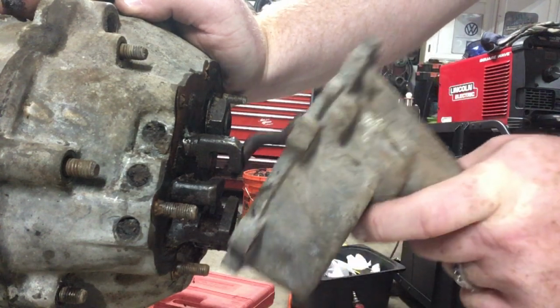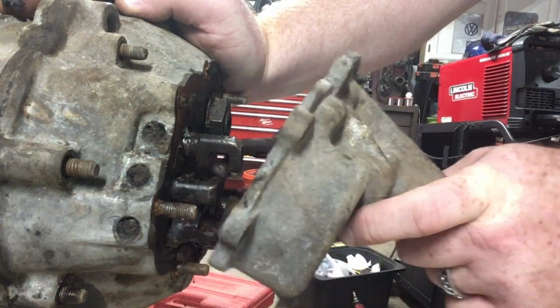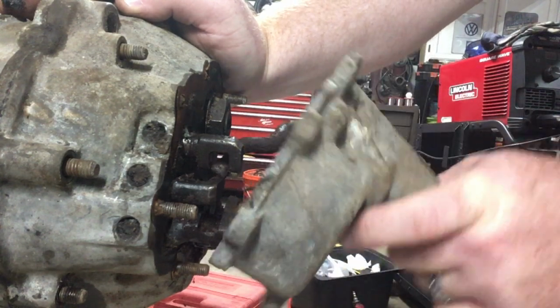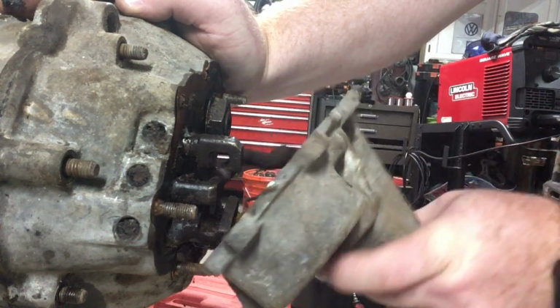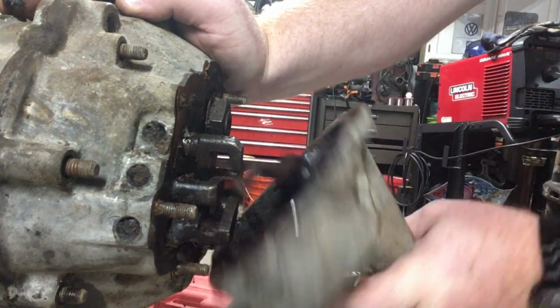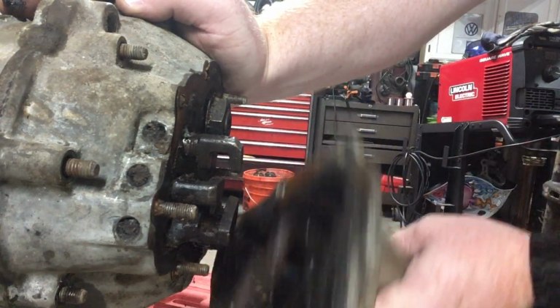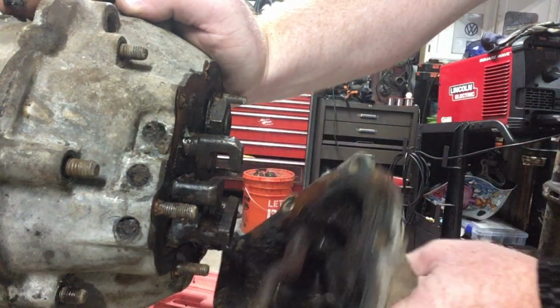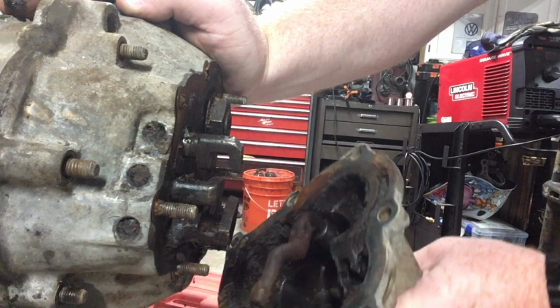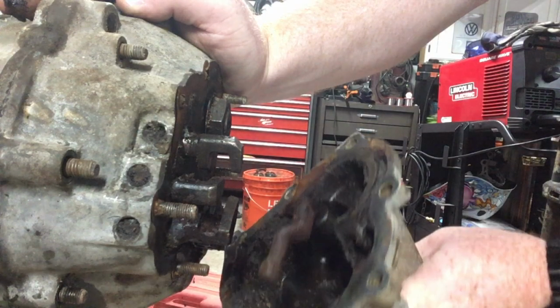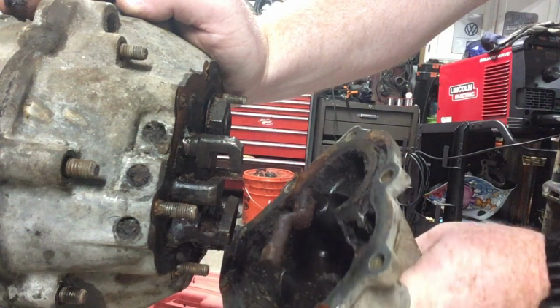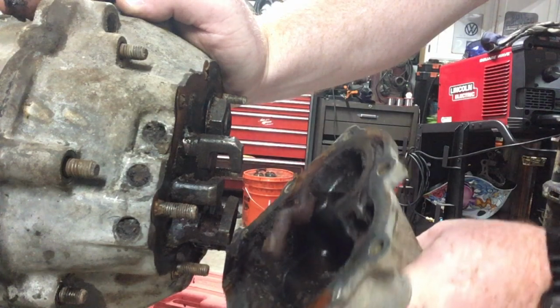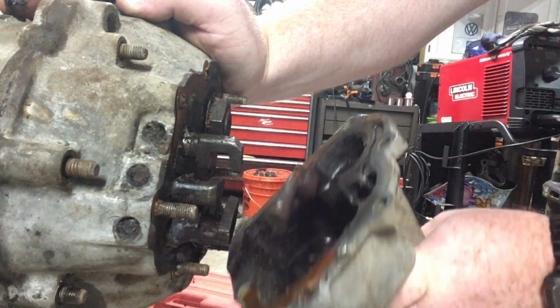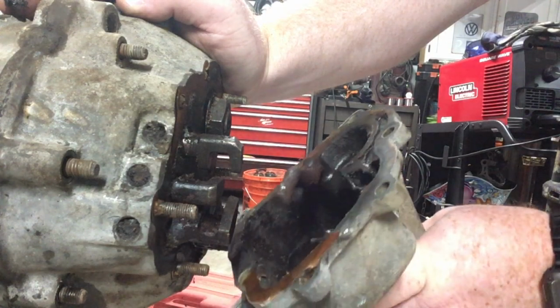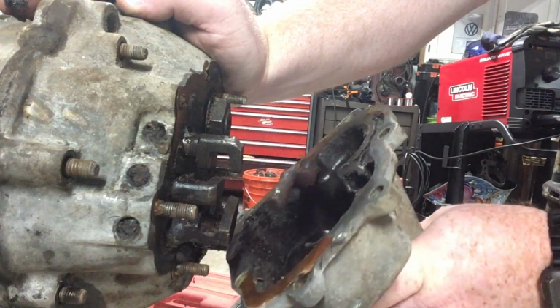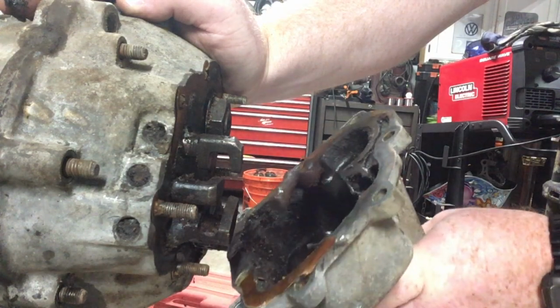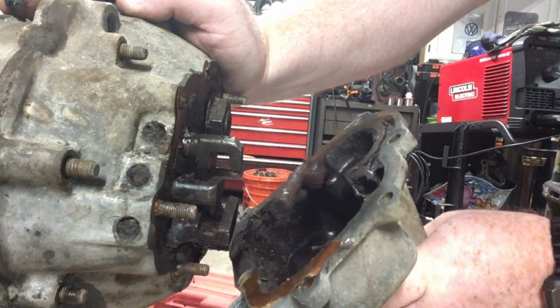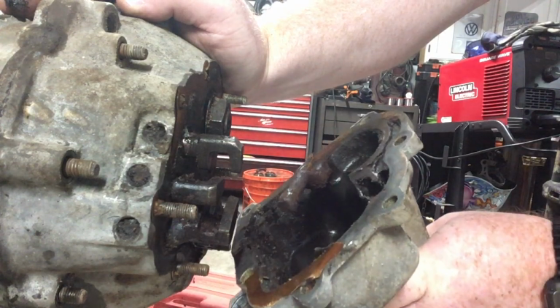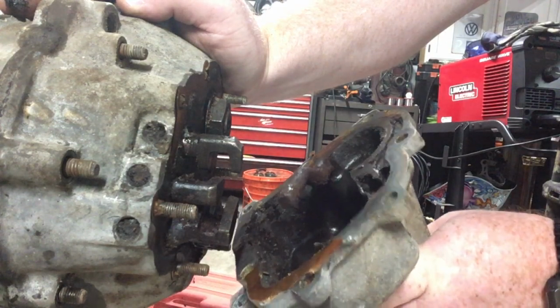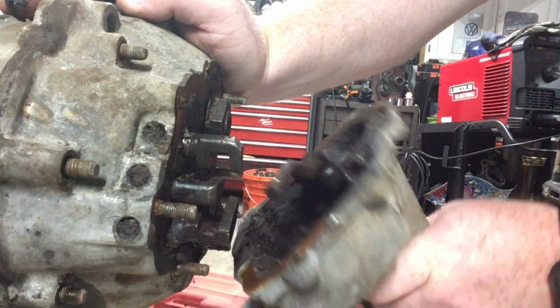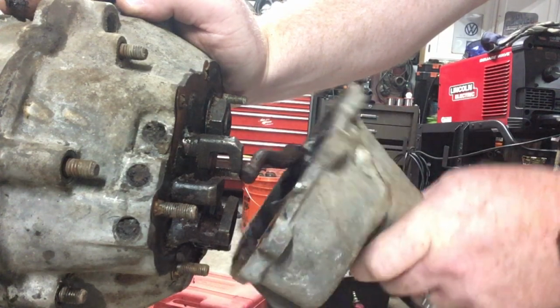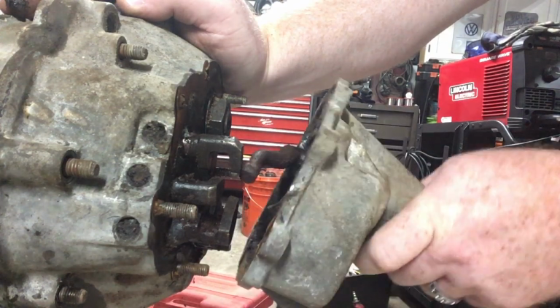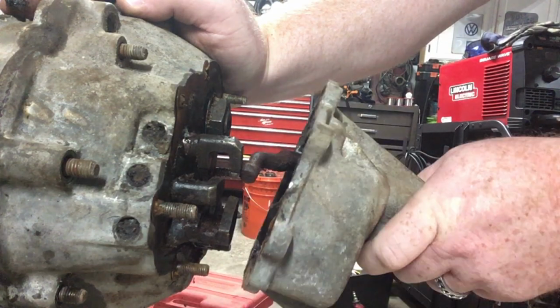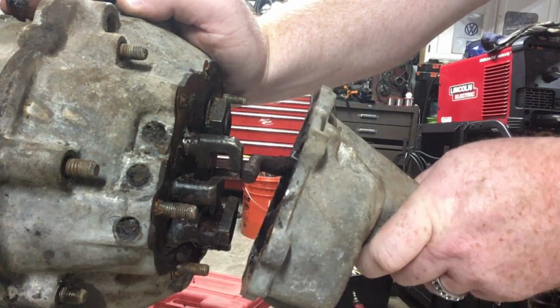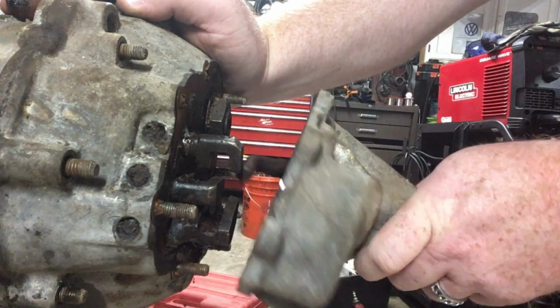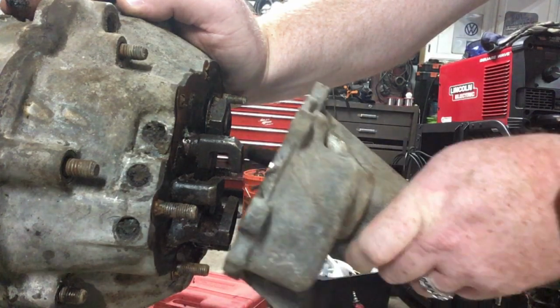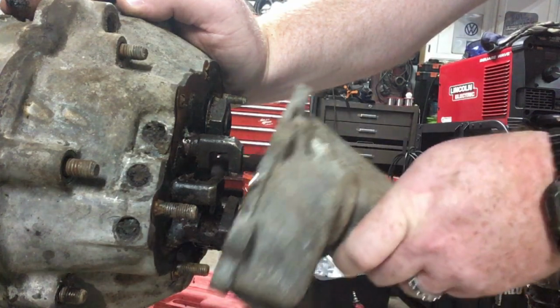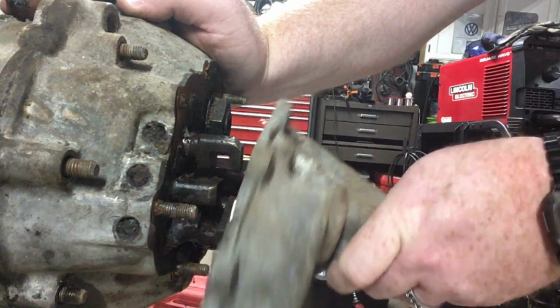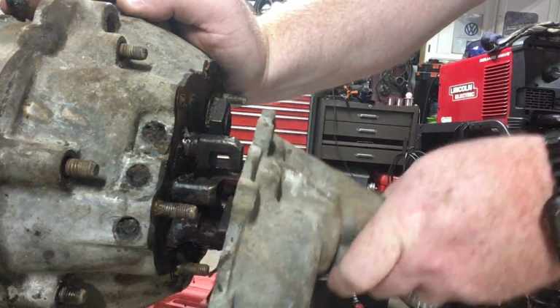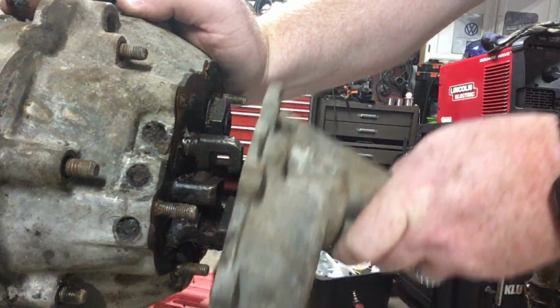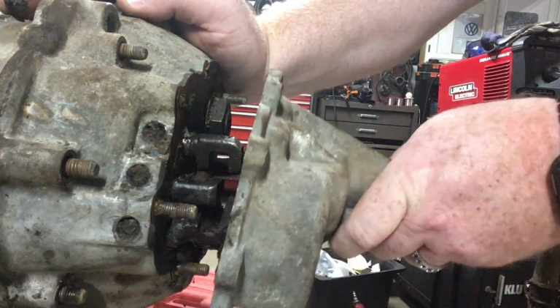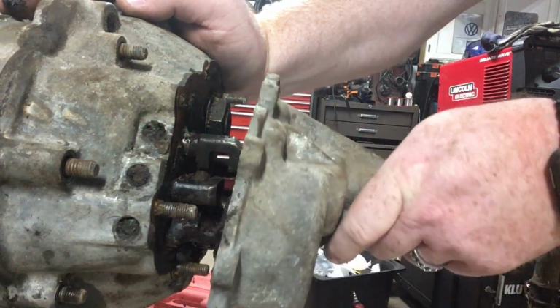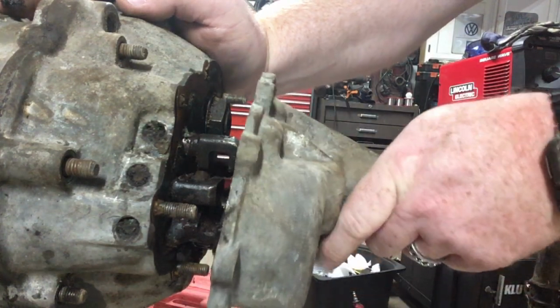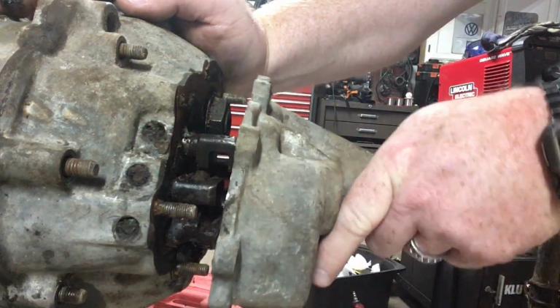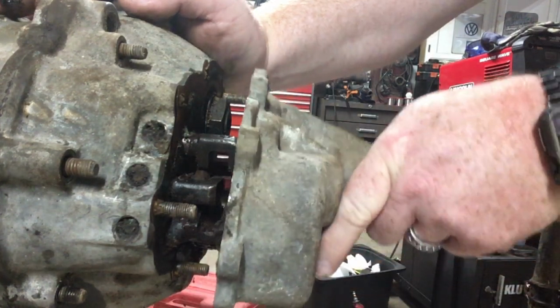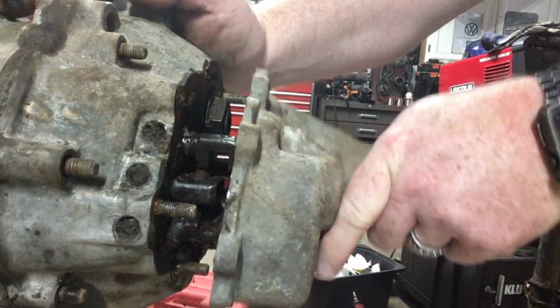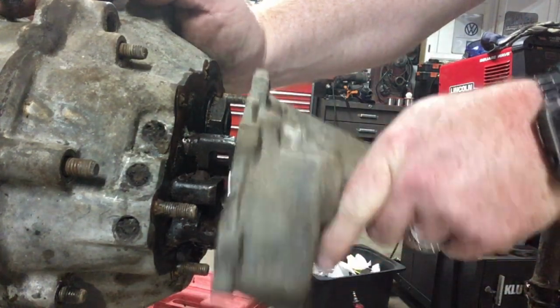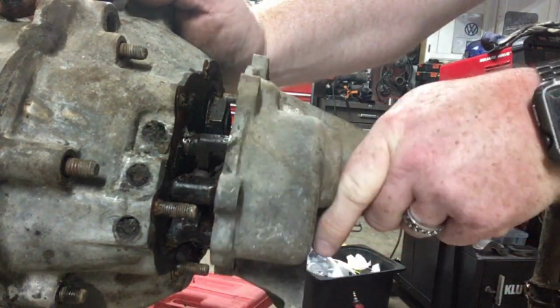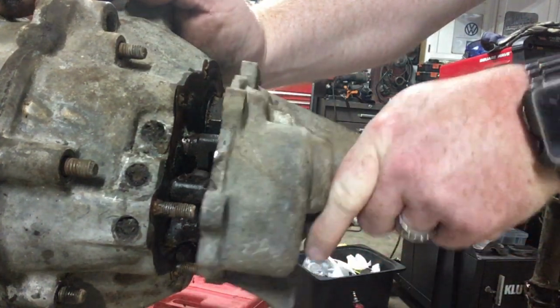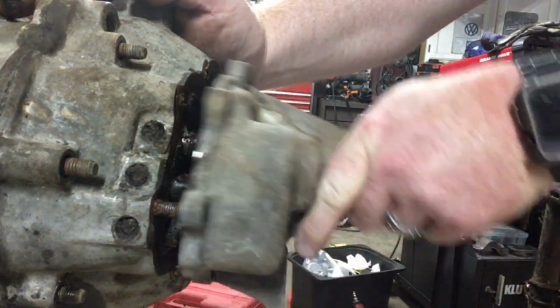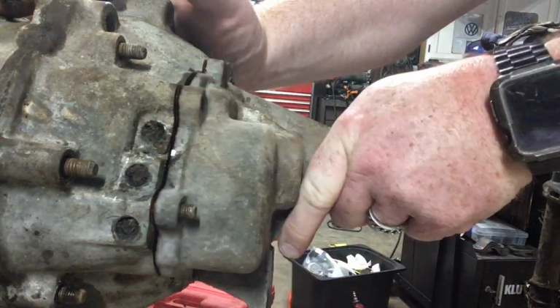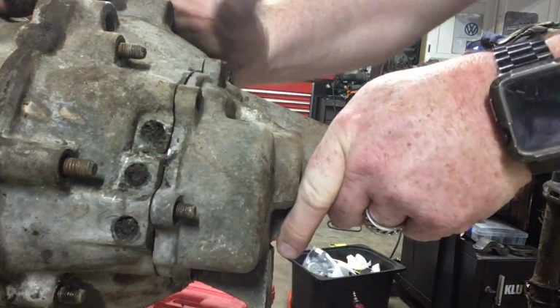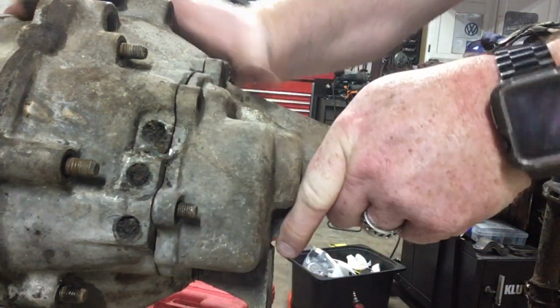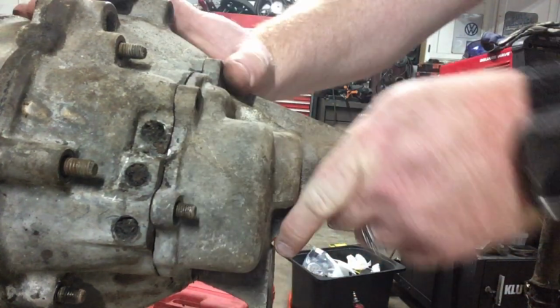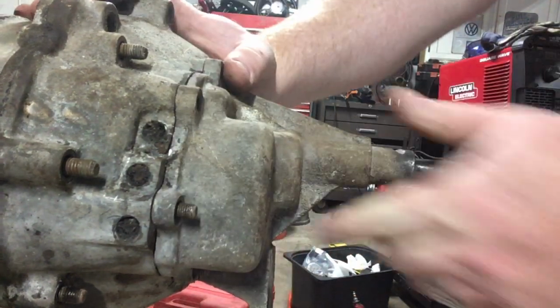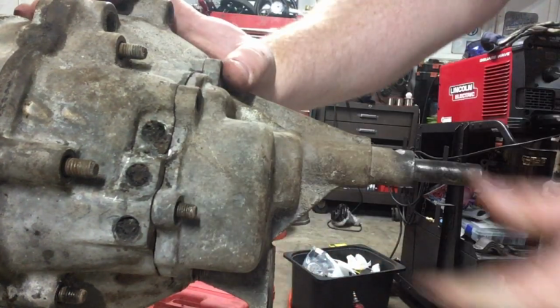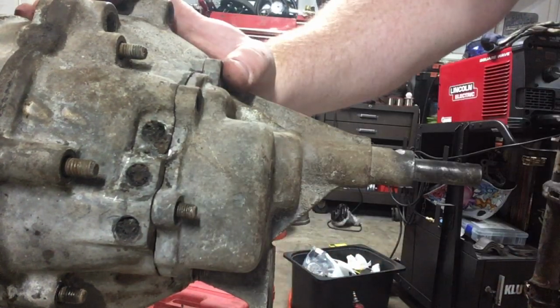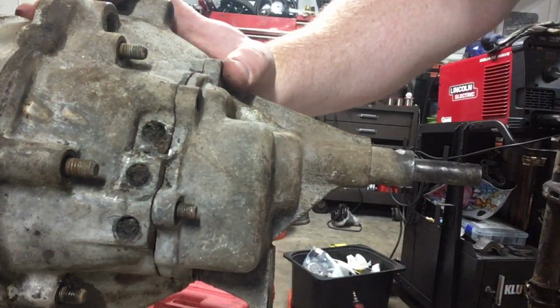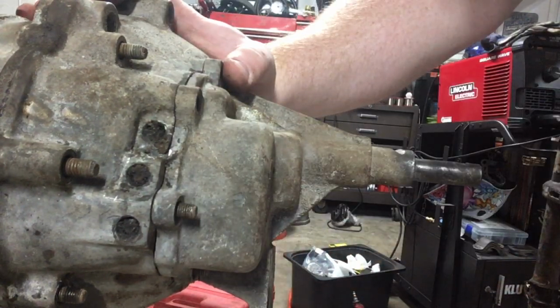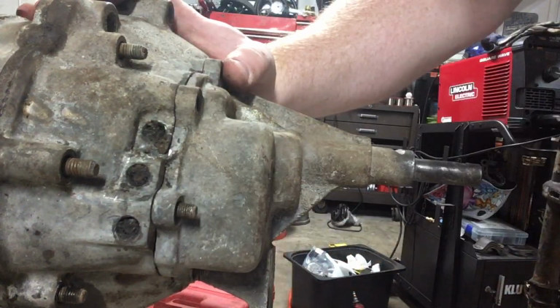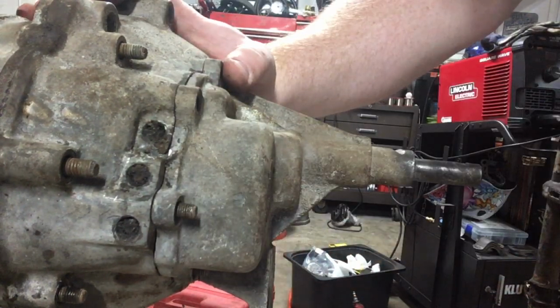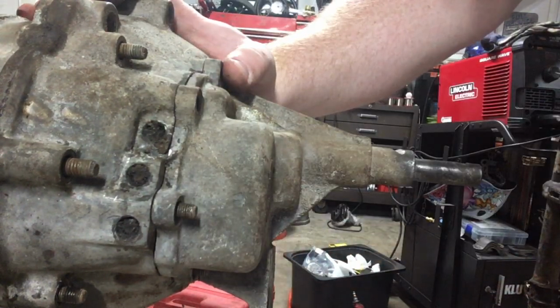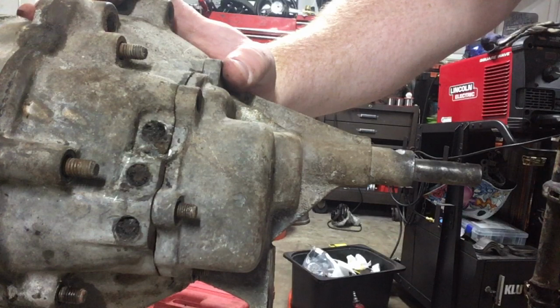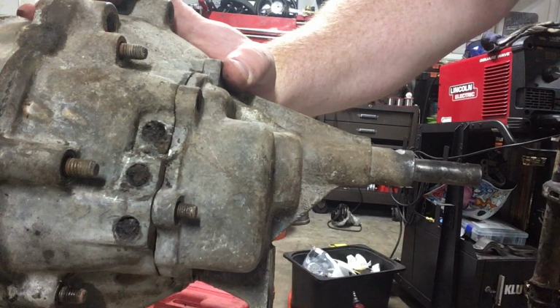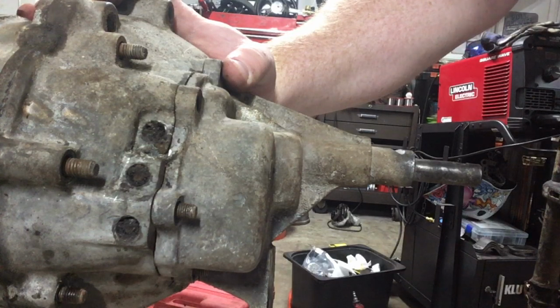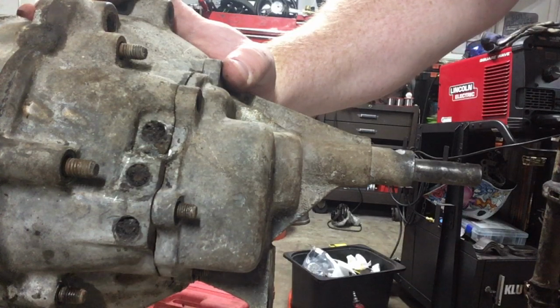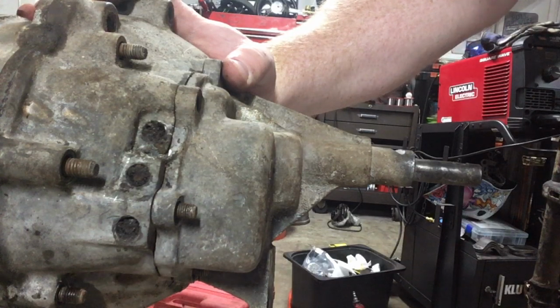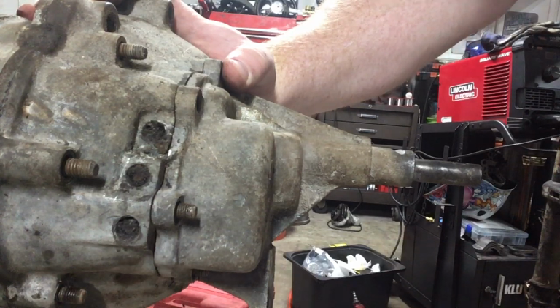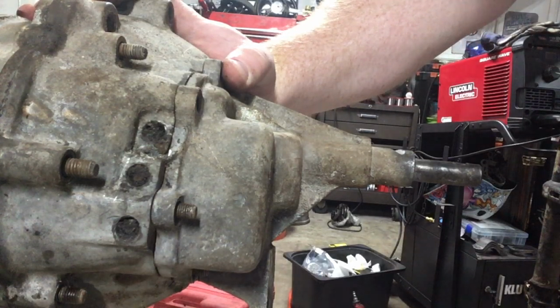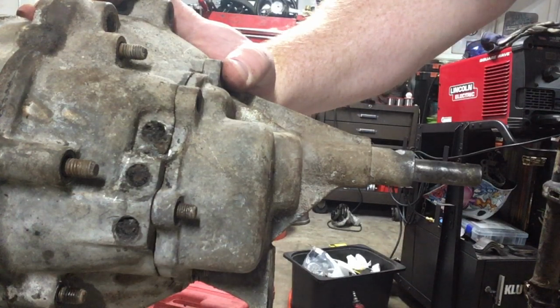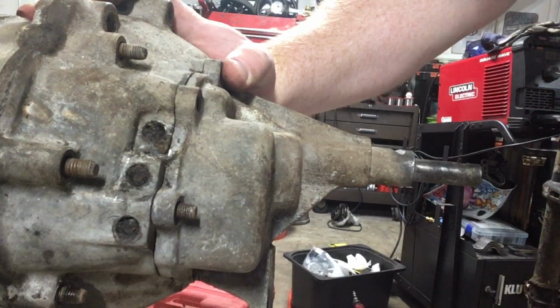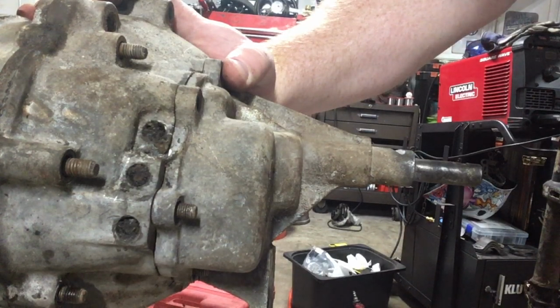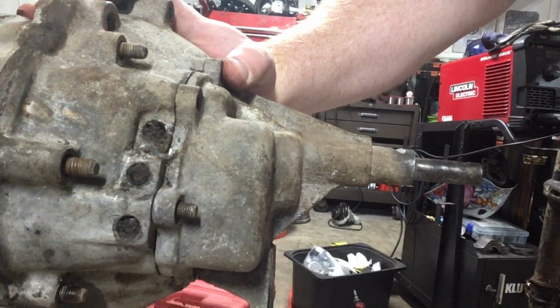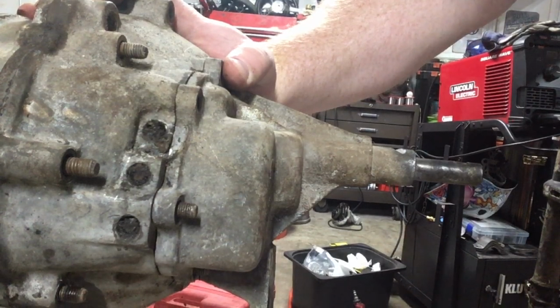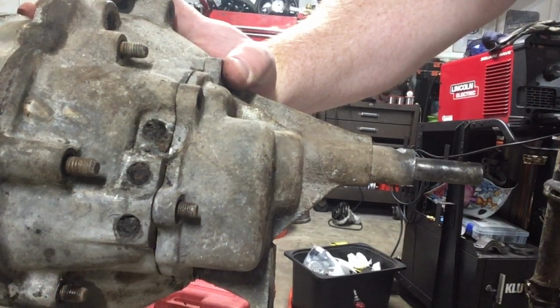That's just a short video of how to do your nose cone. I'll keep doing more videos of how to break this down.